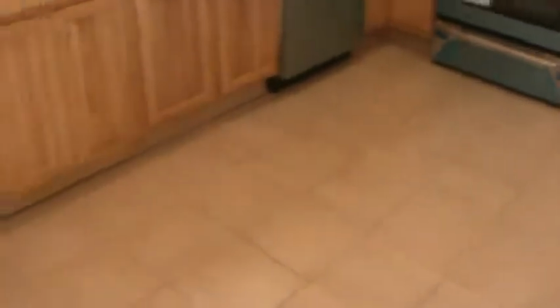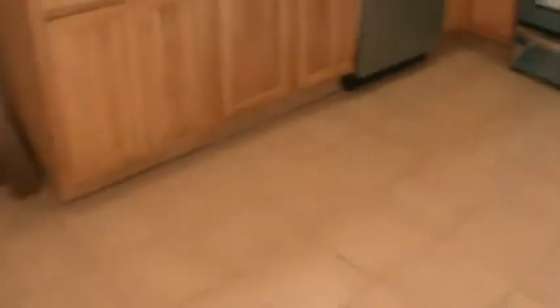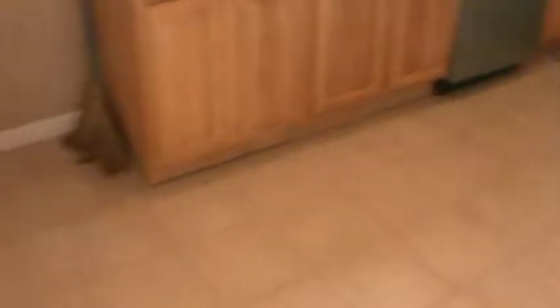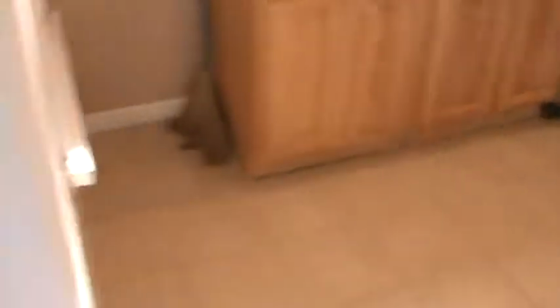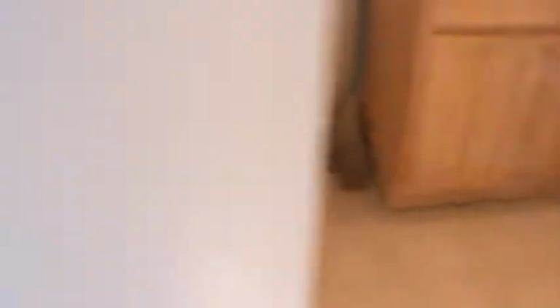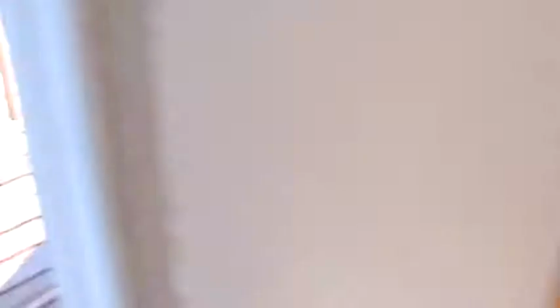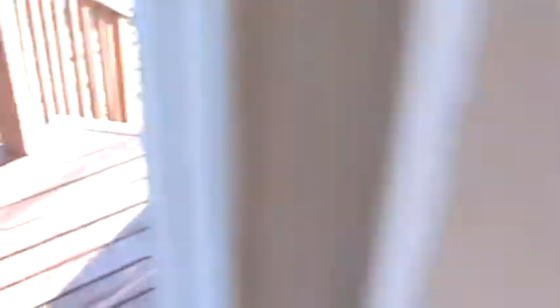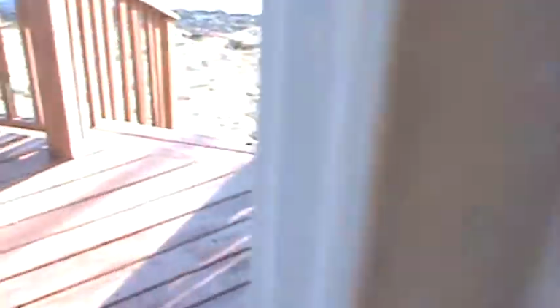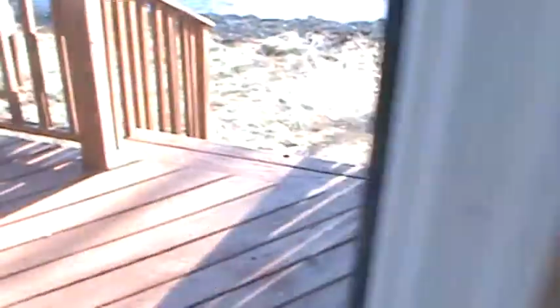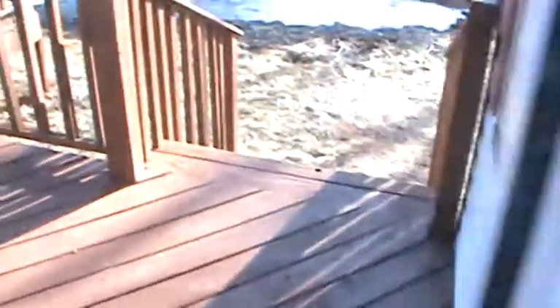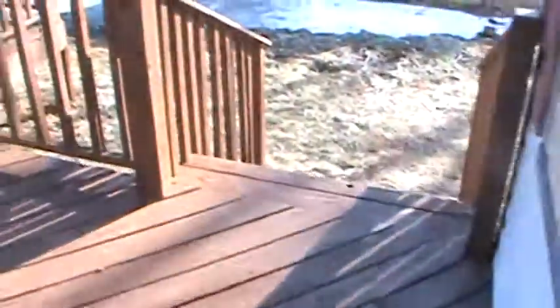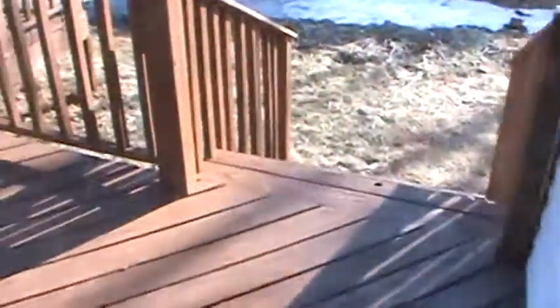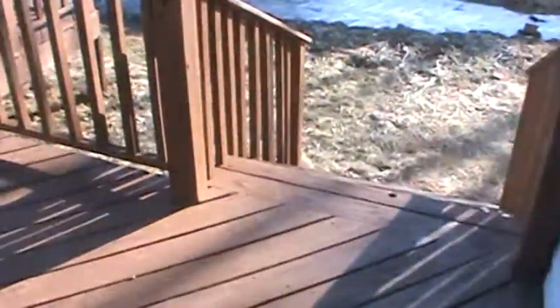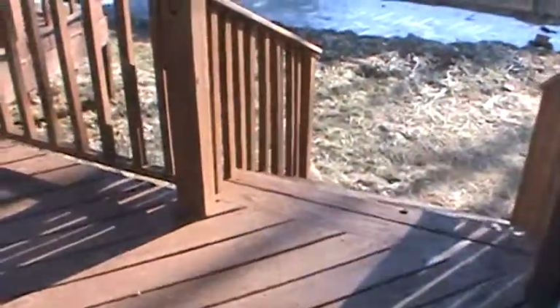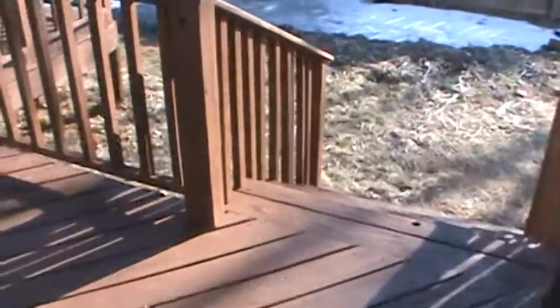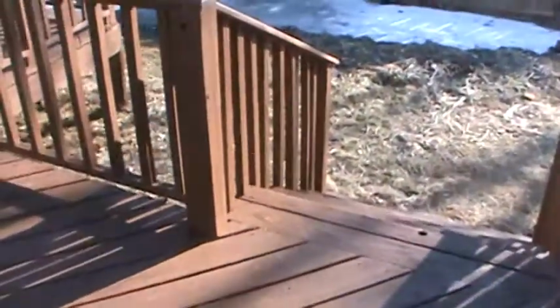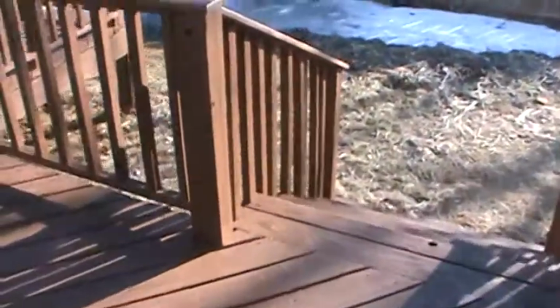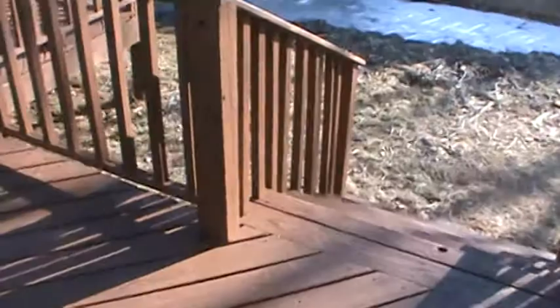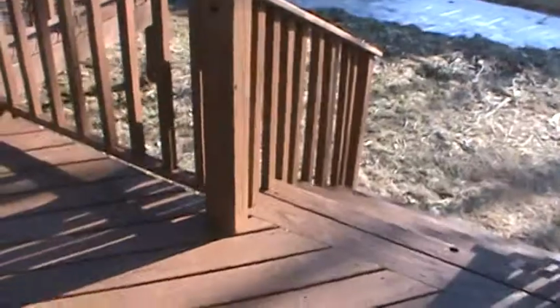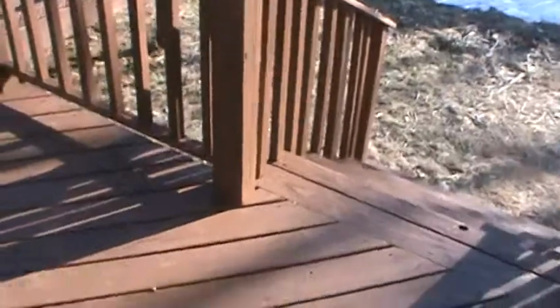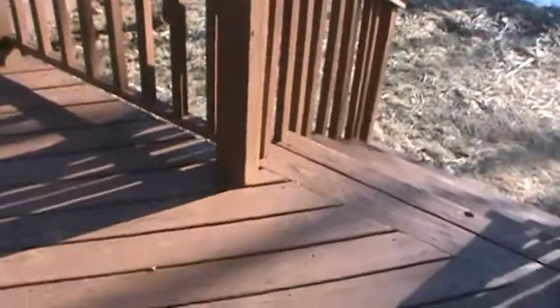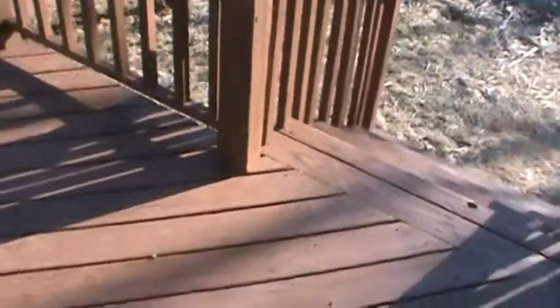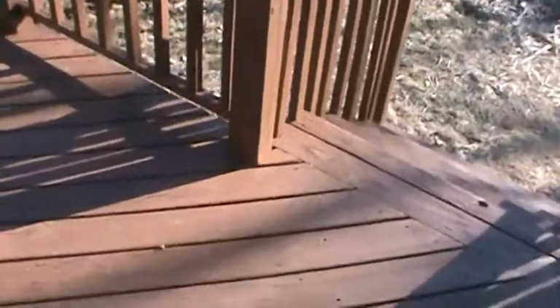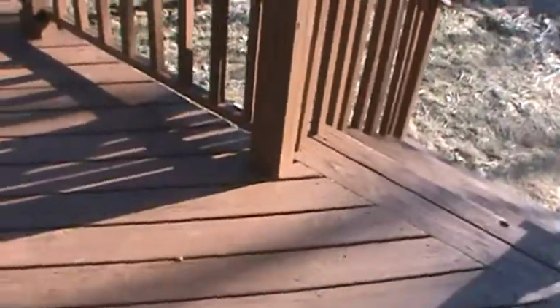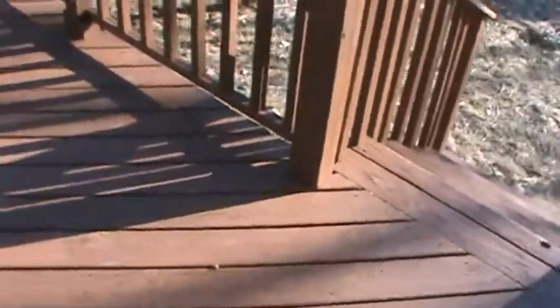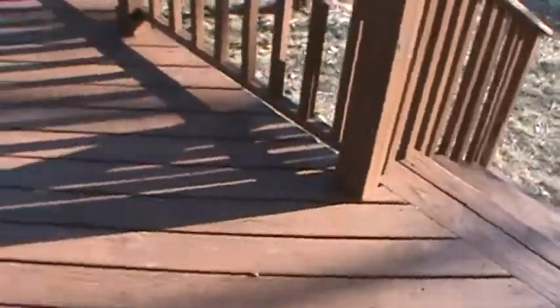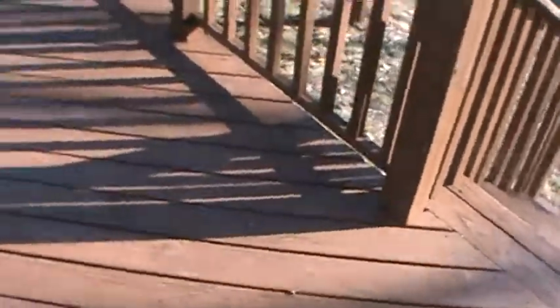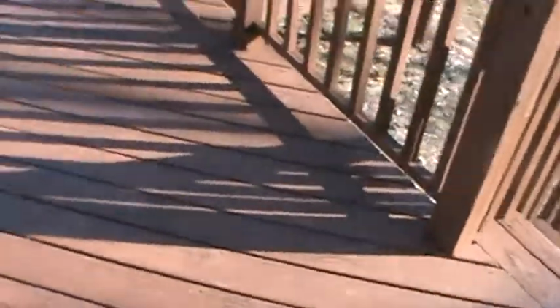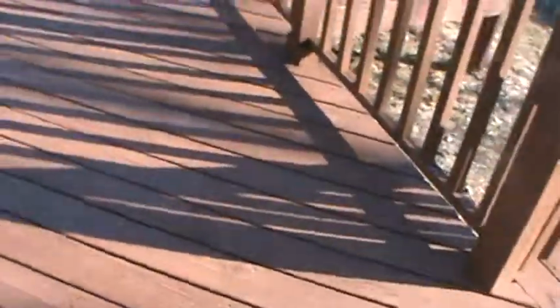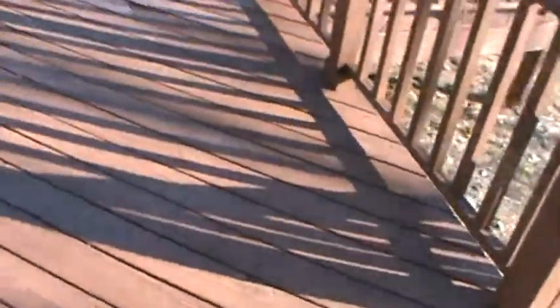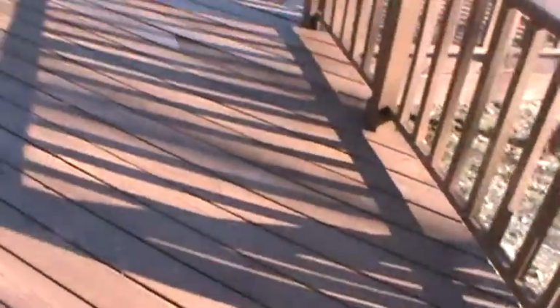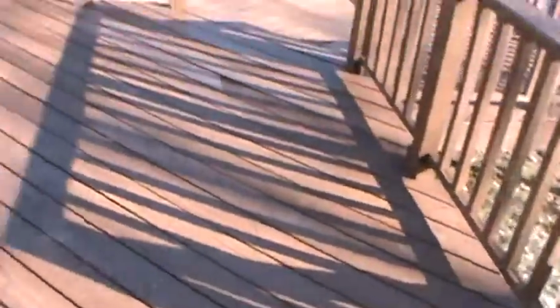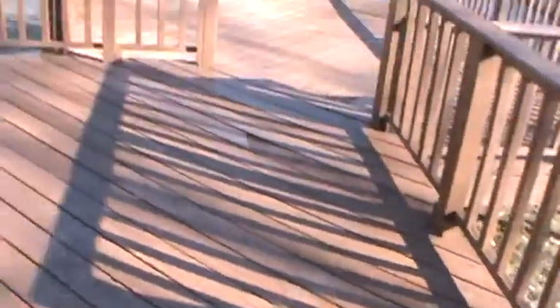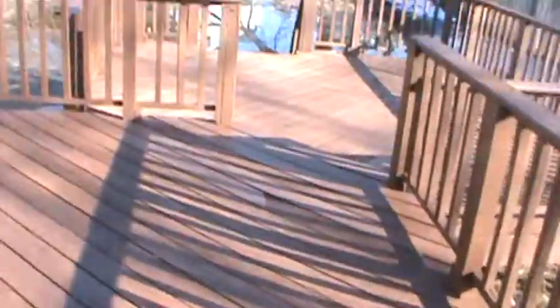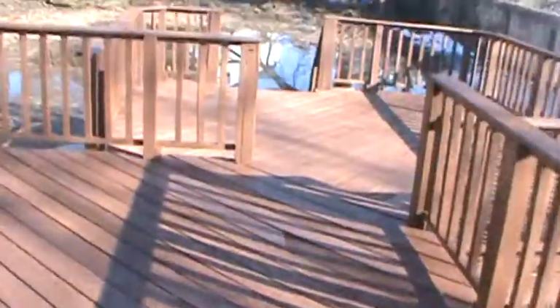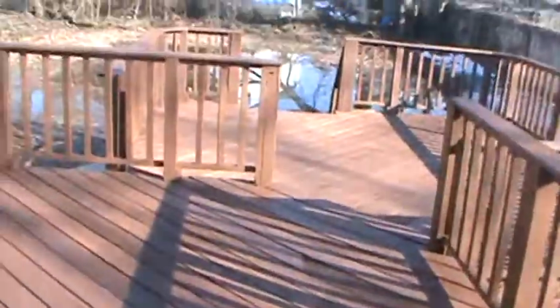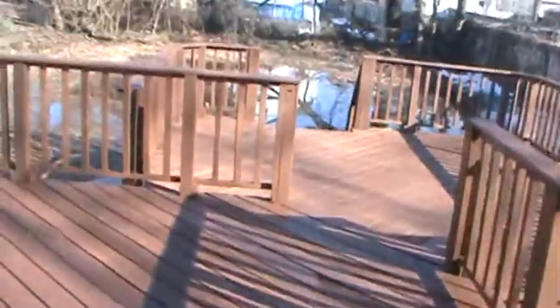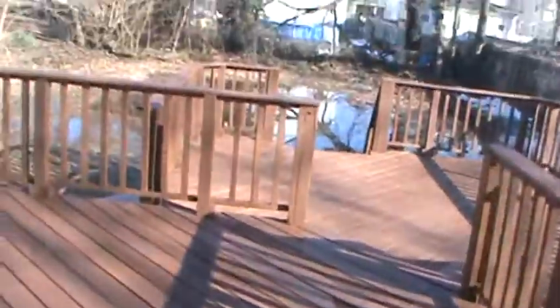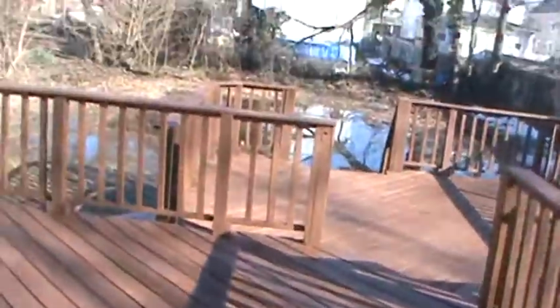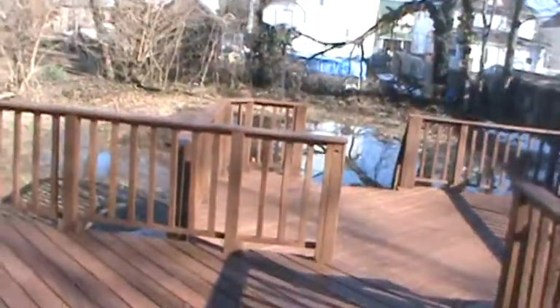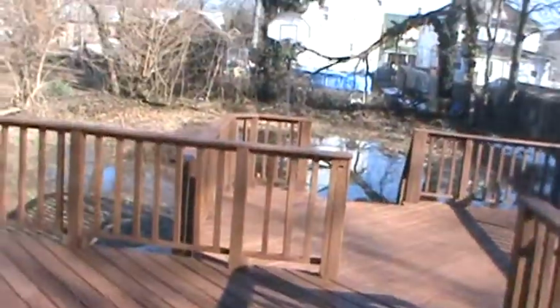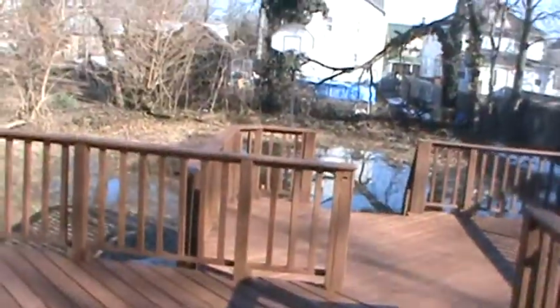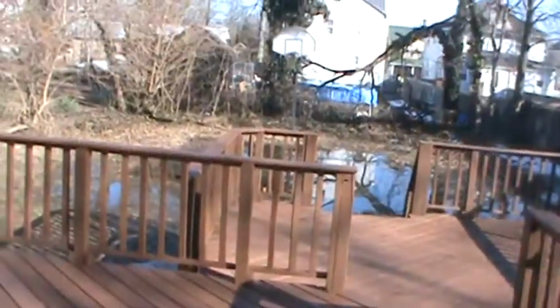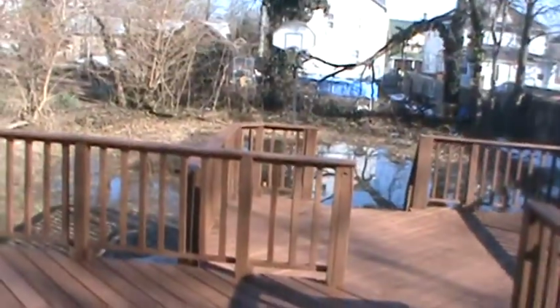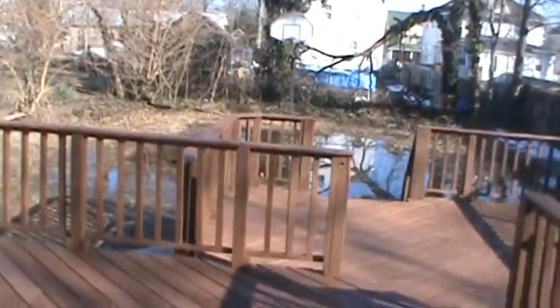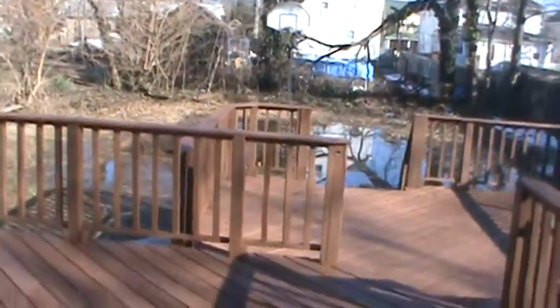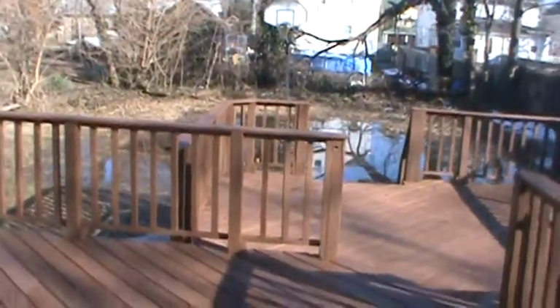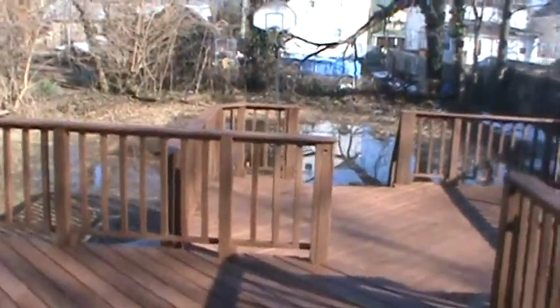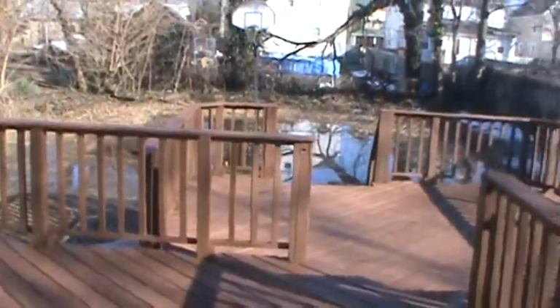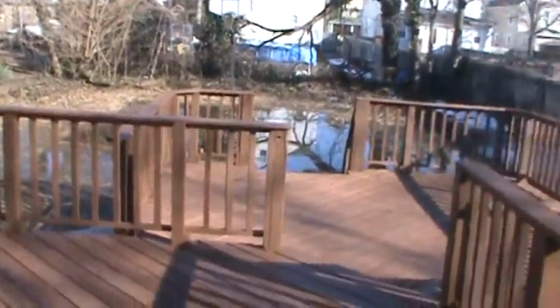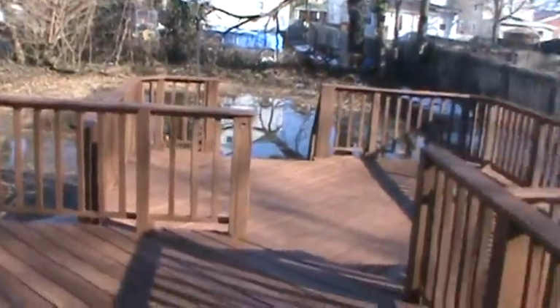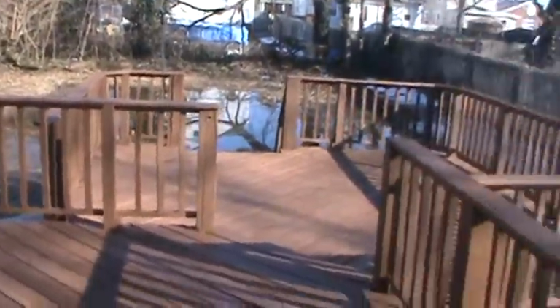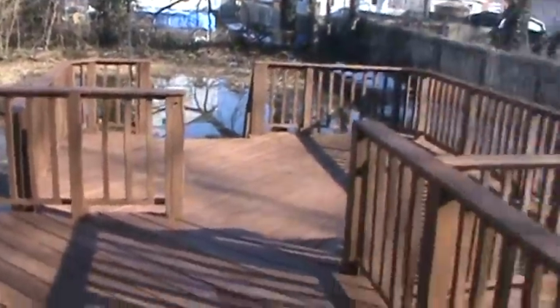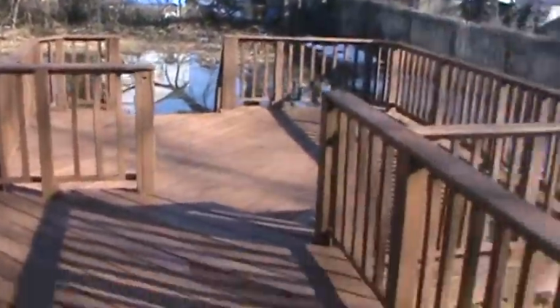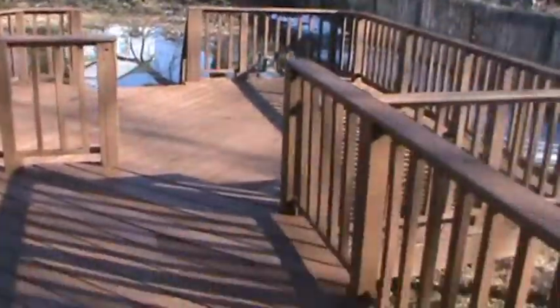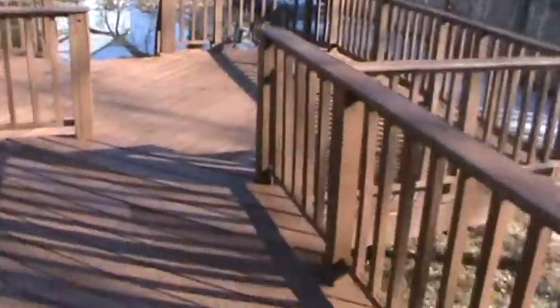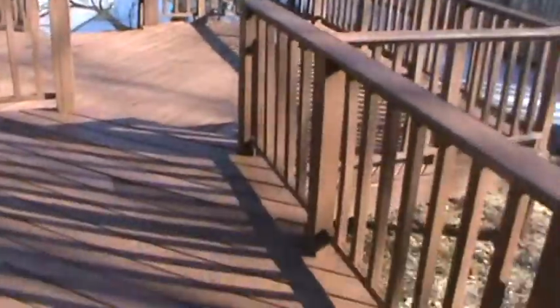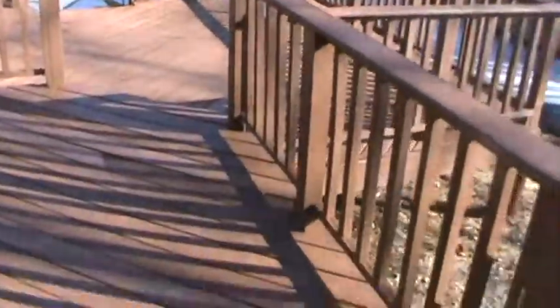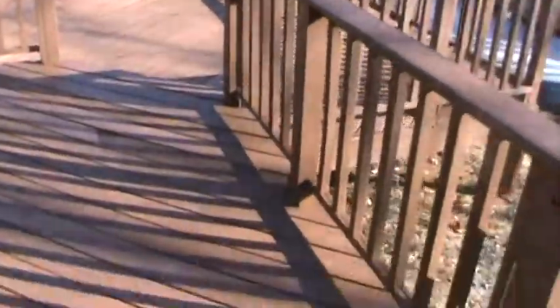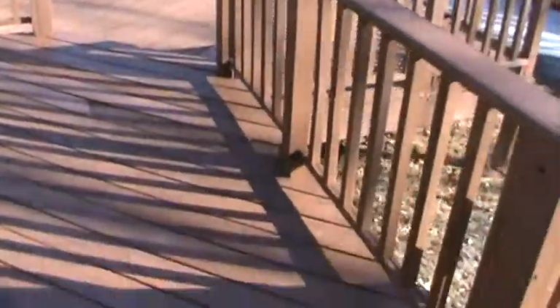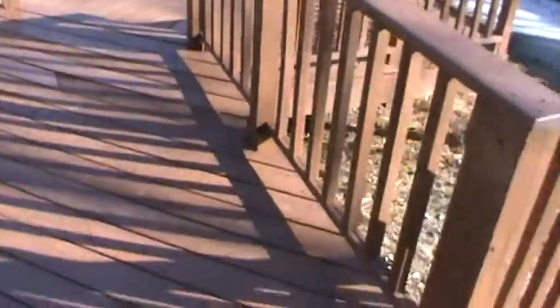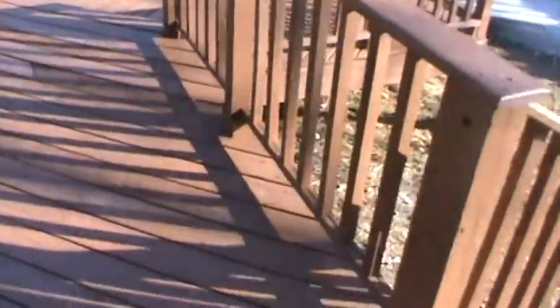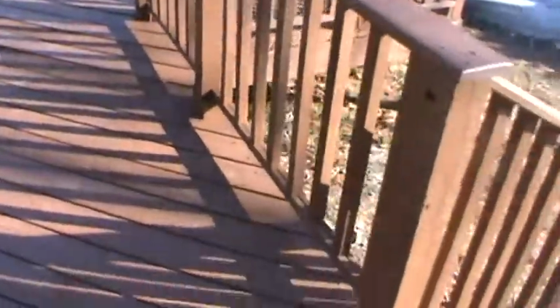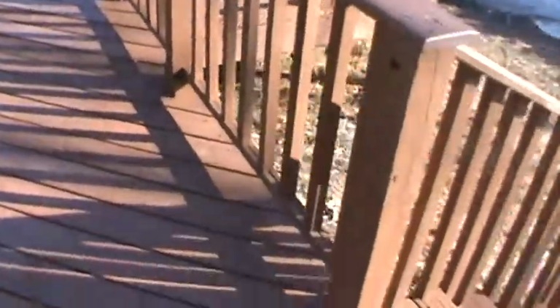Off the kitchen to the backyard there are two big decks for entertaining. The decks were power washed and stained.